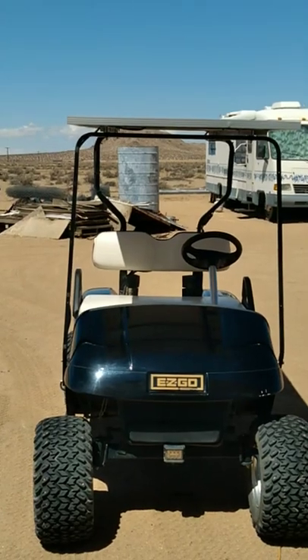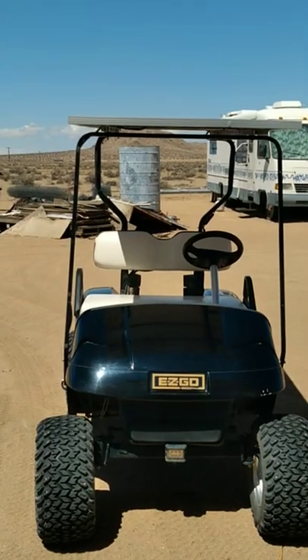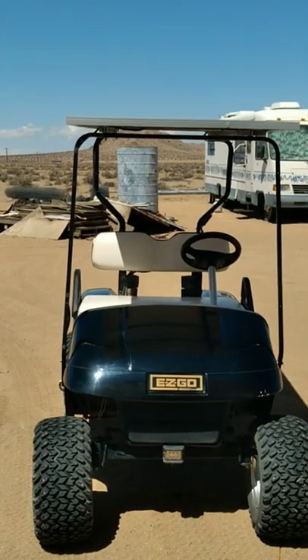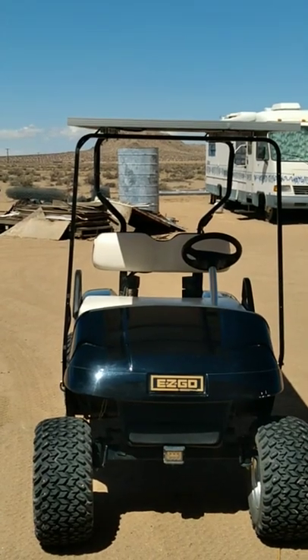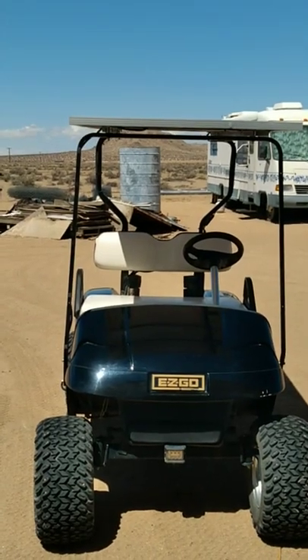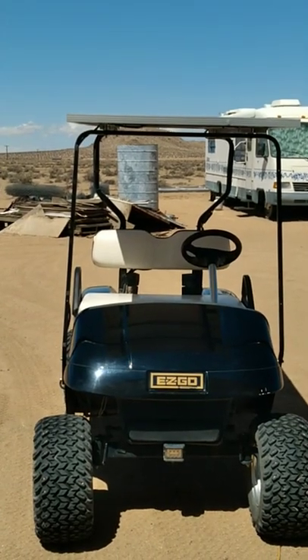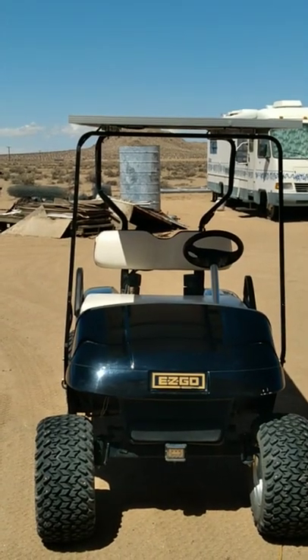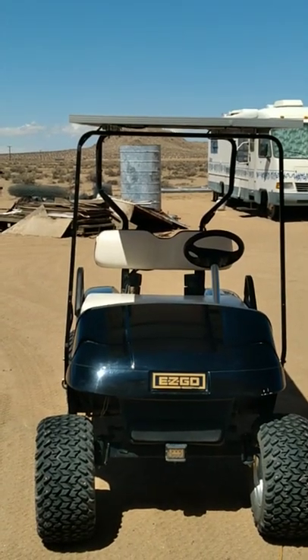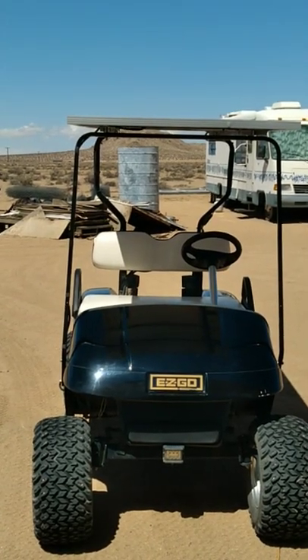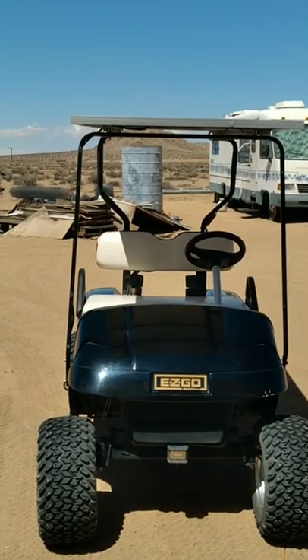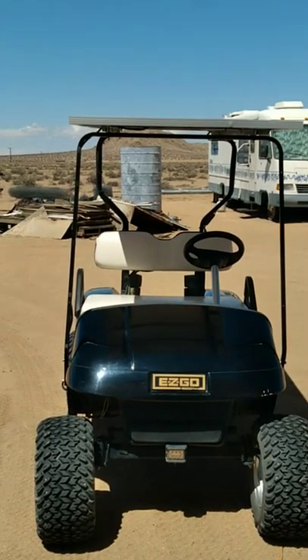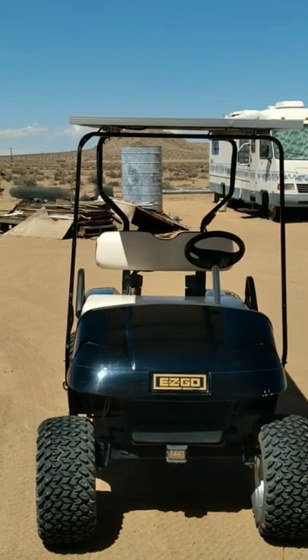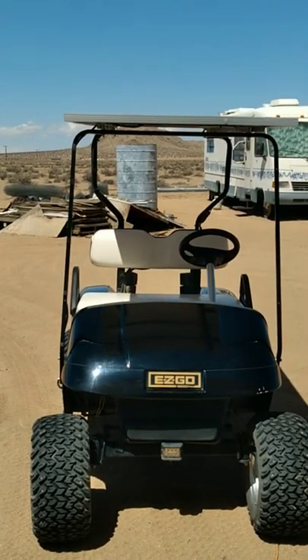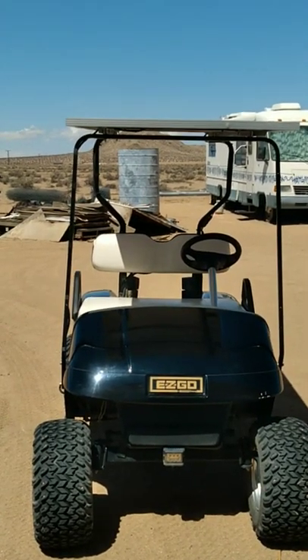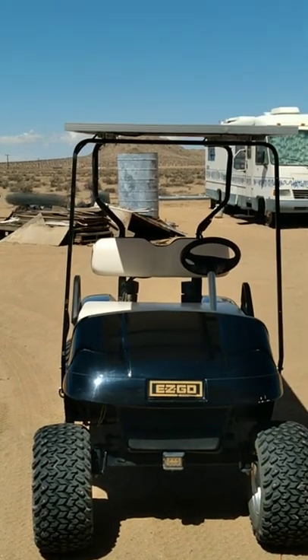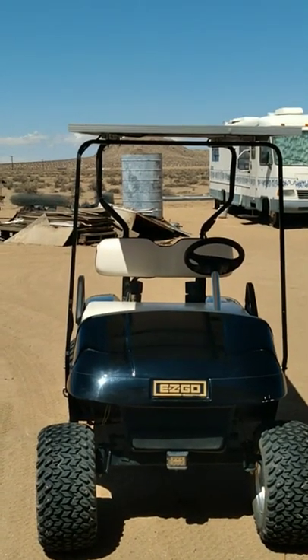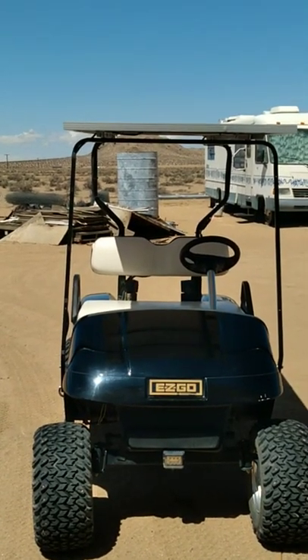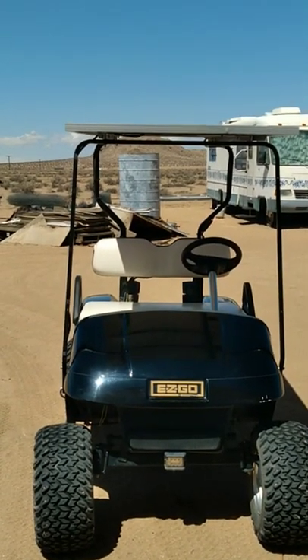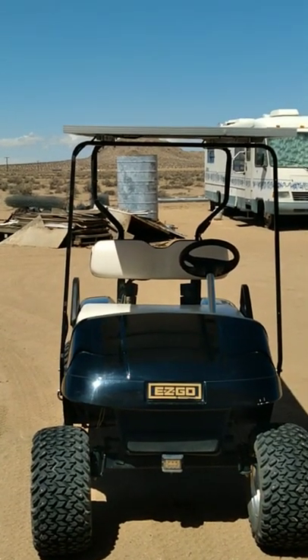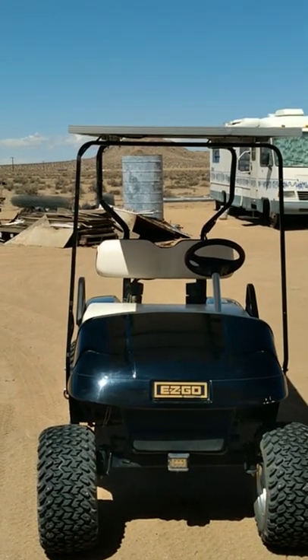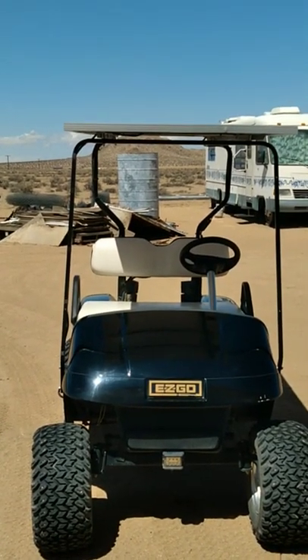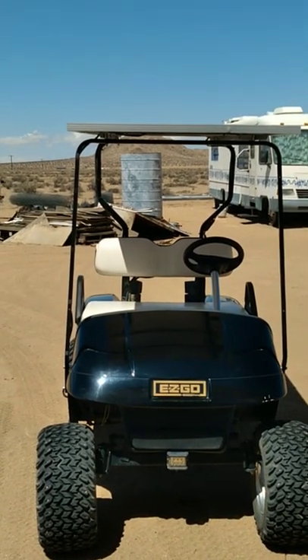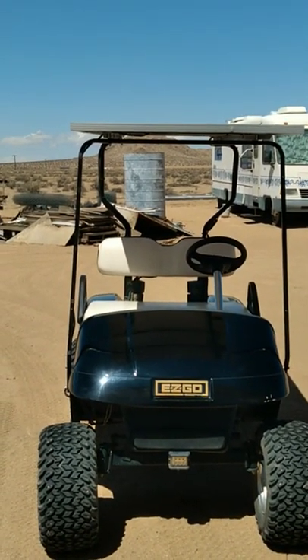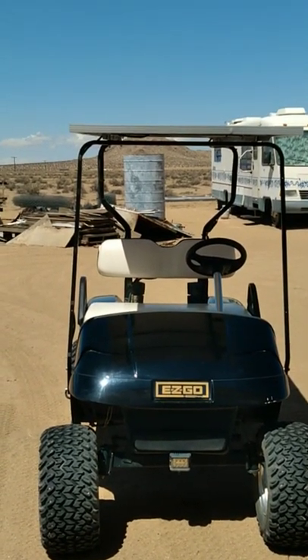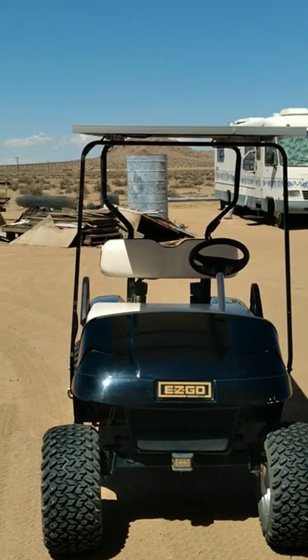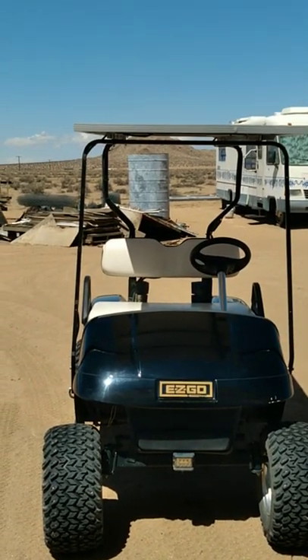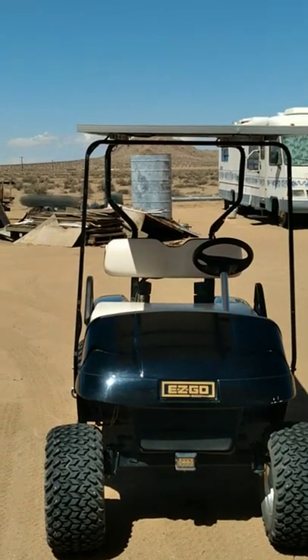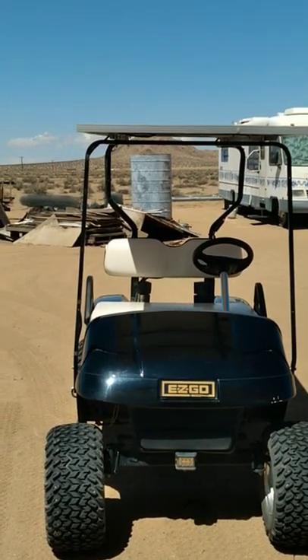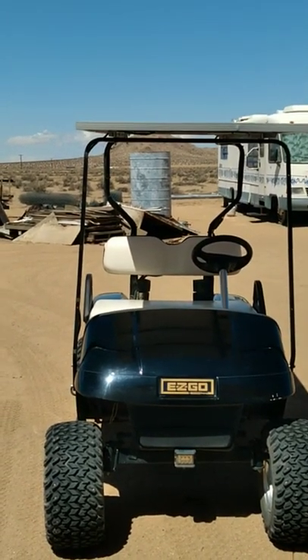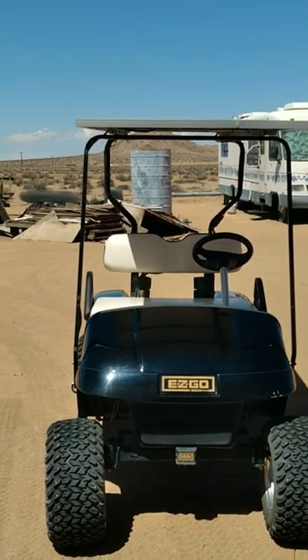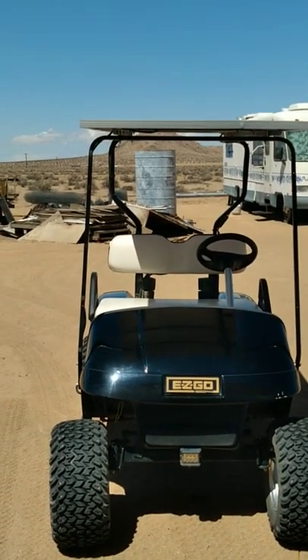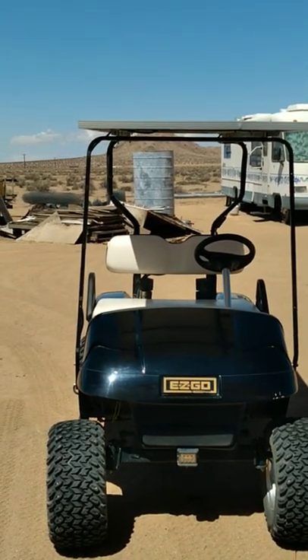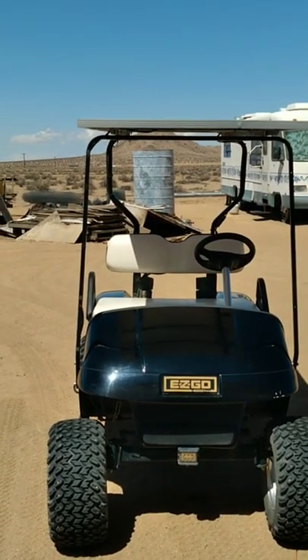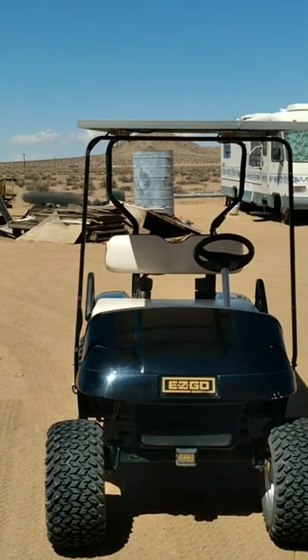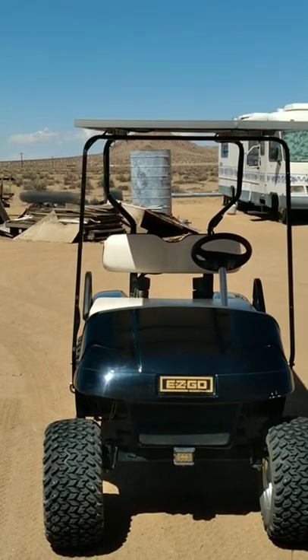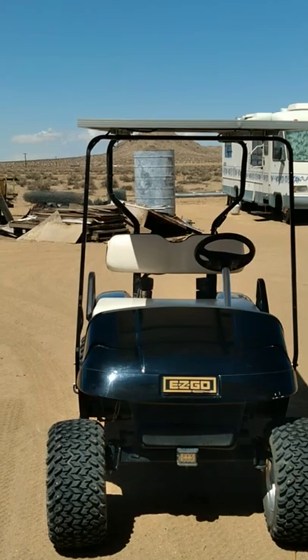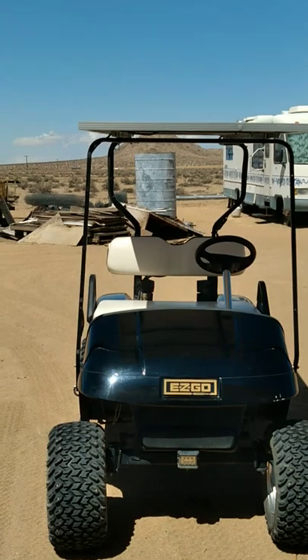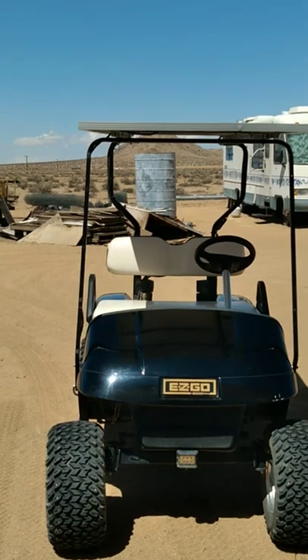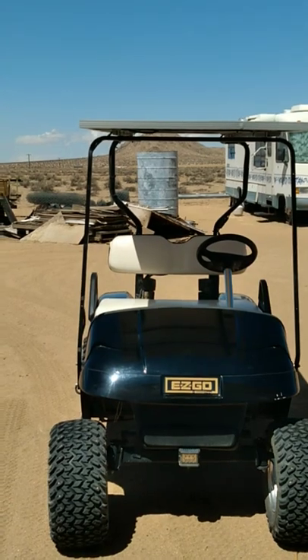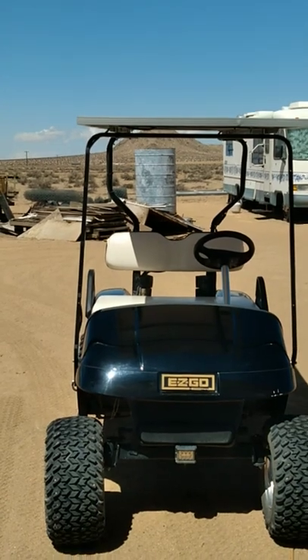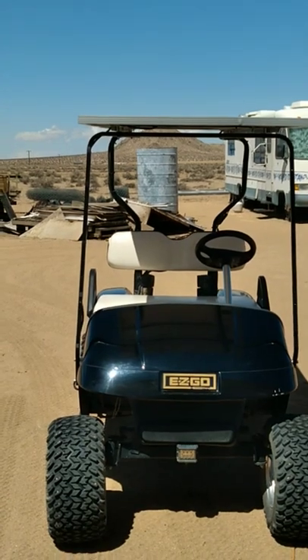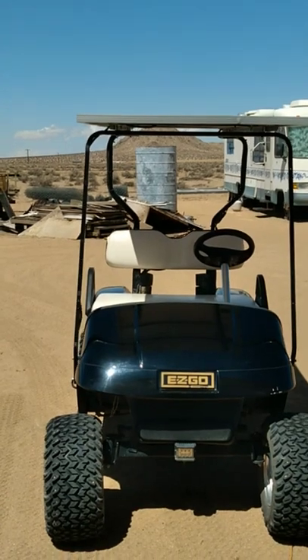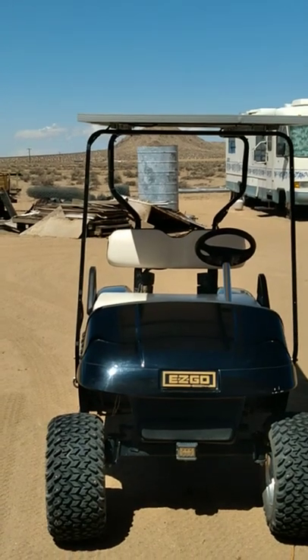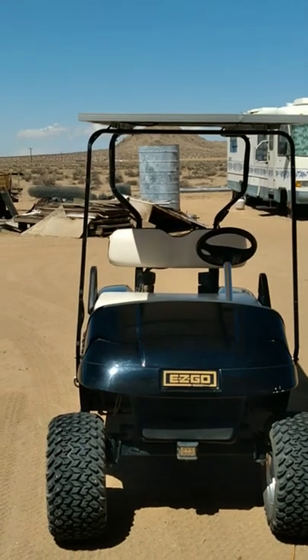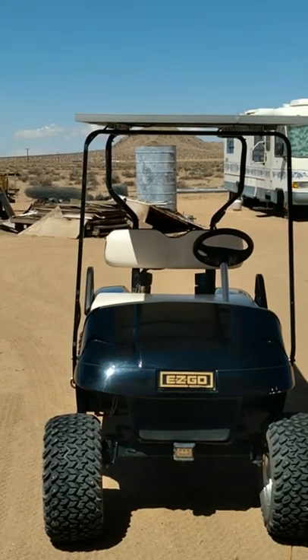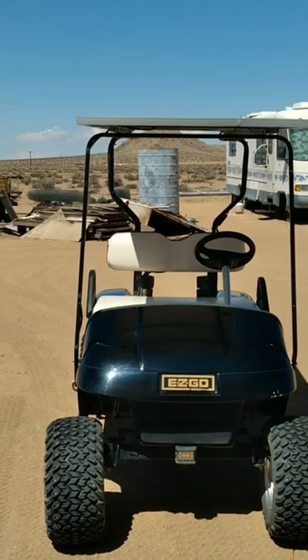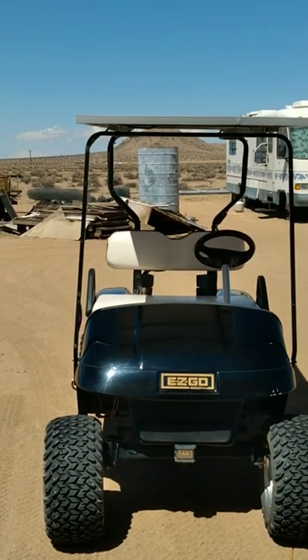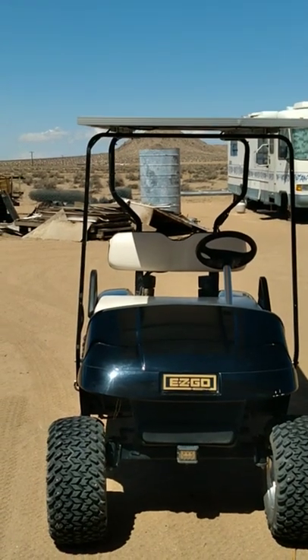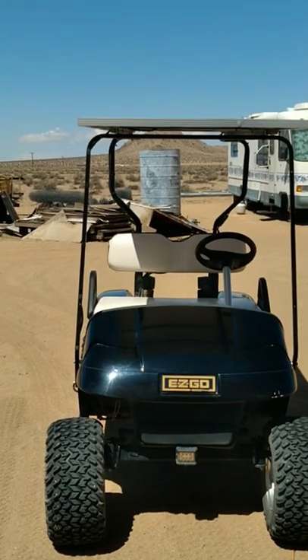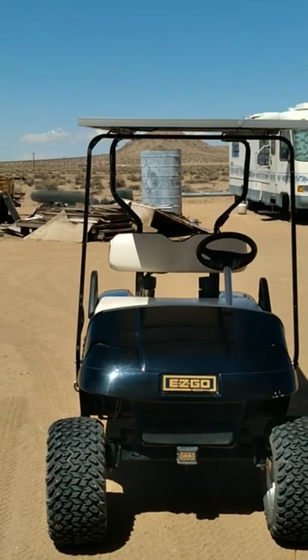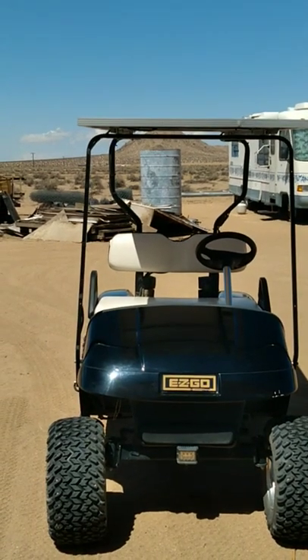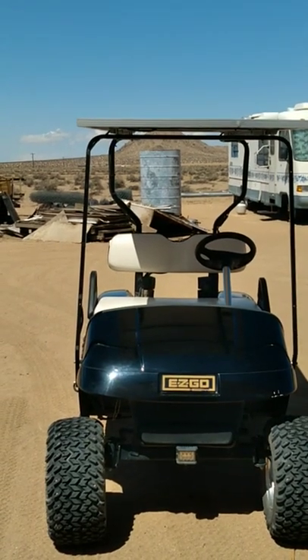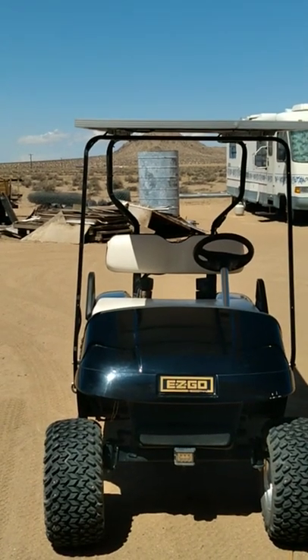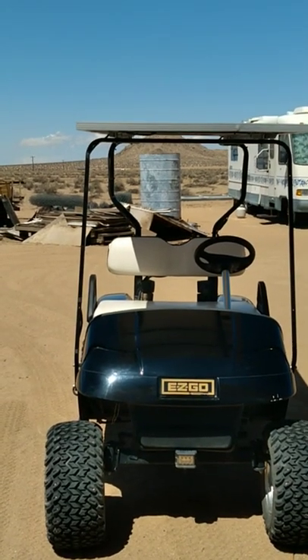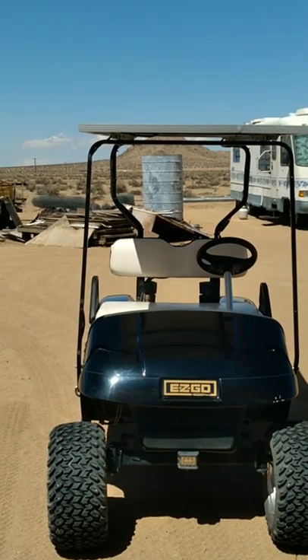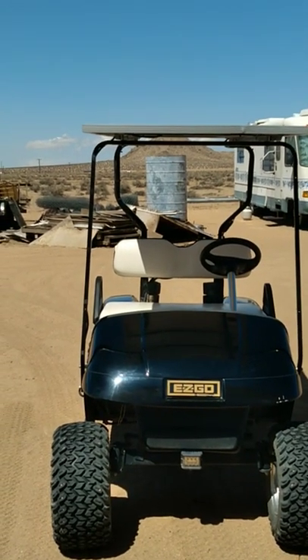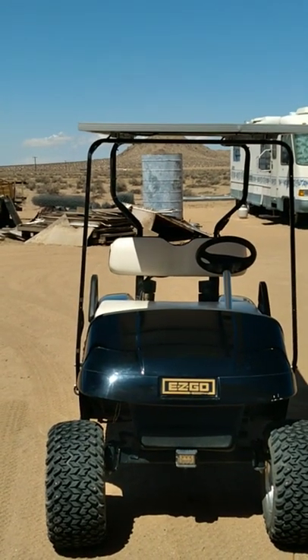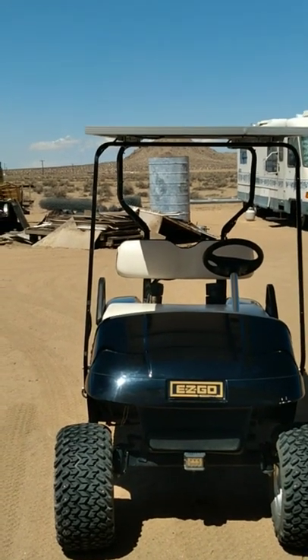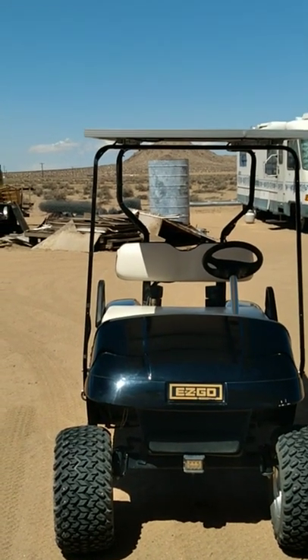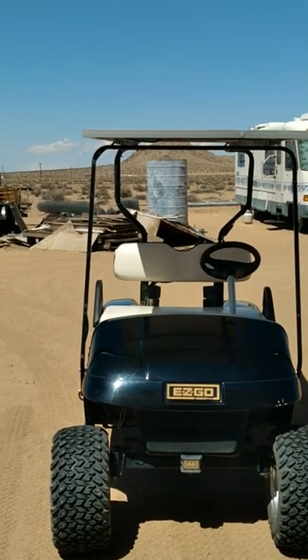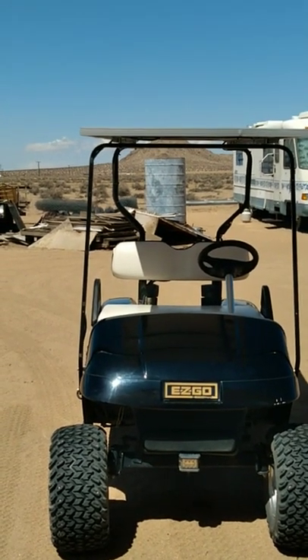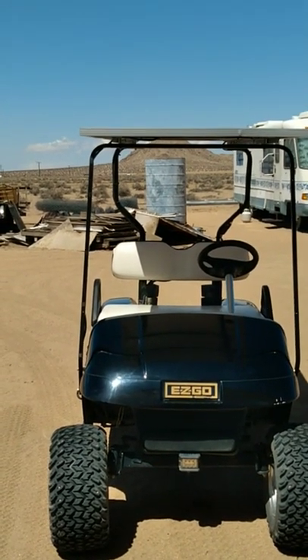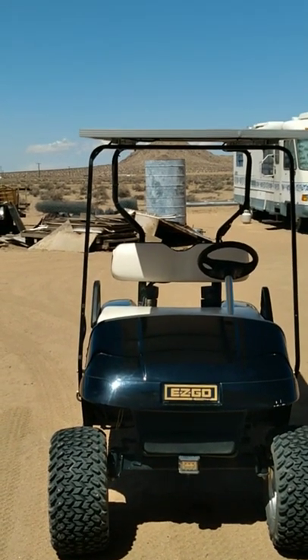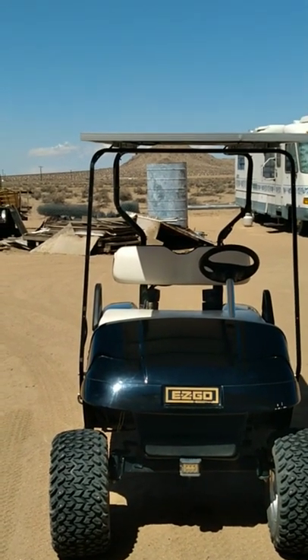Hello everyone. It's been a little while — I've been on hiatus. It's a little windy outside, but that's the solar golf cart I put together with my dad.